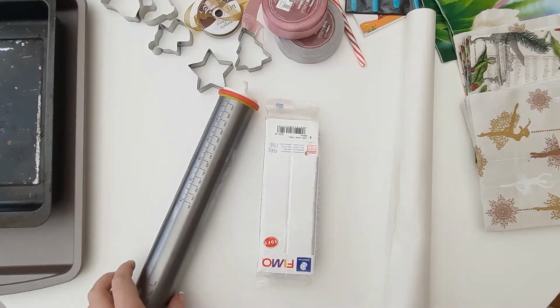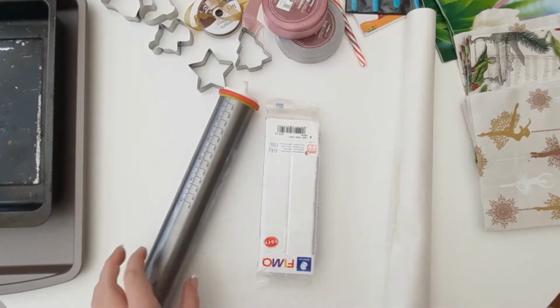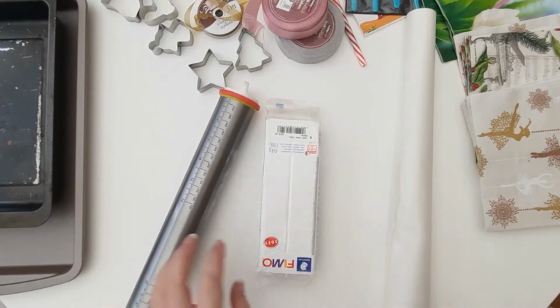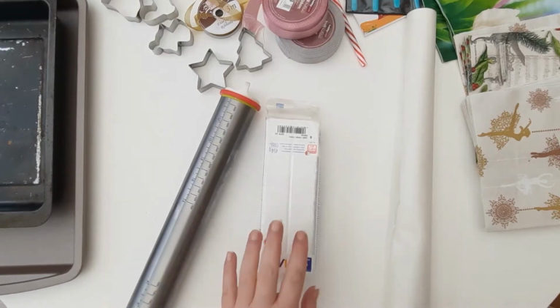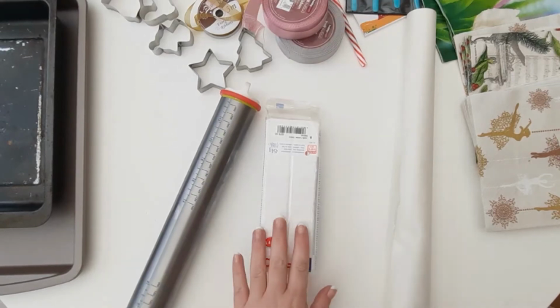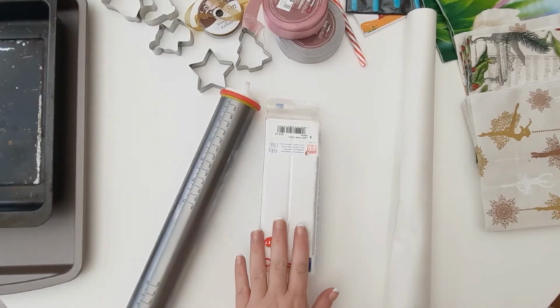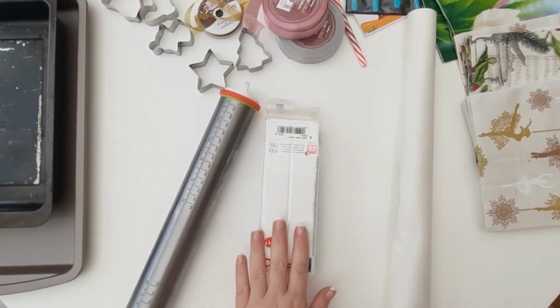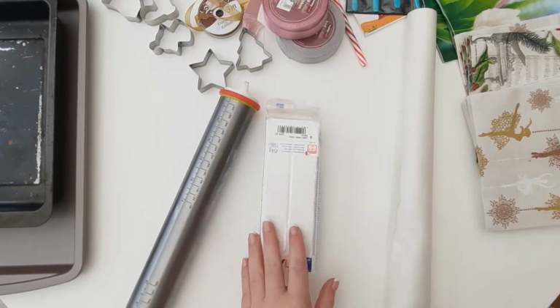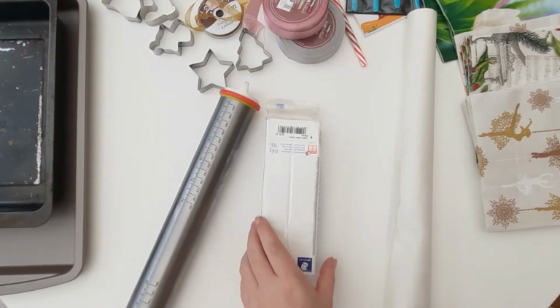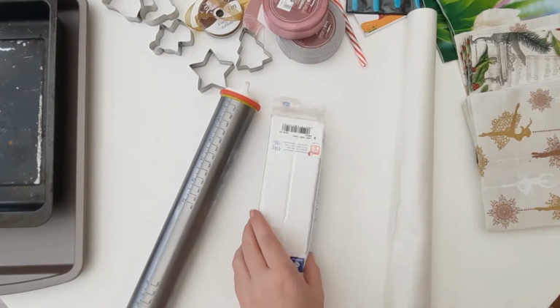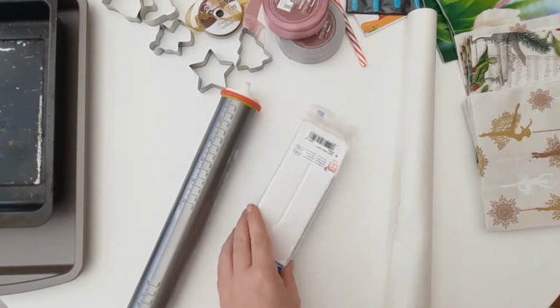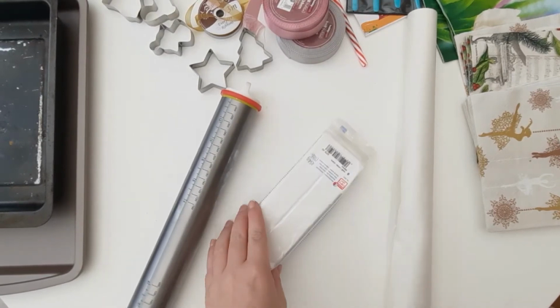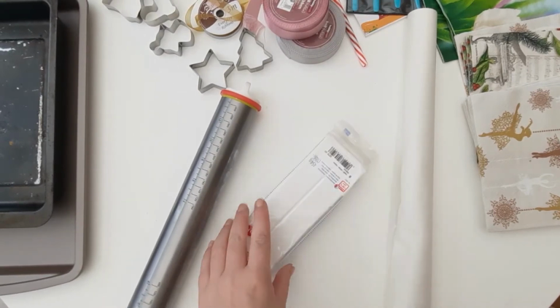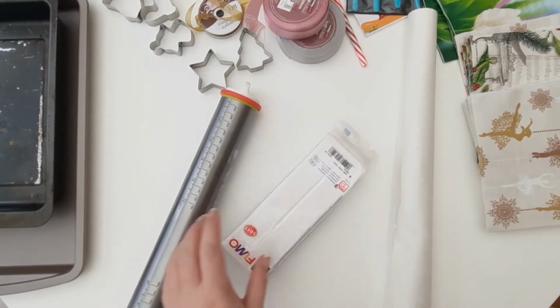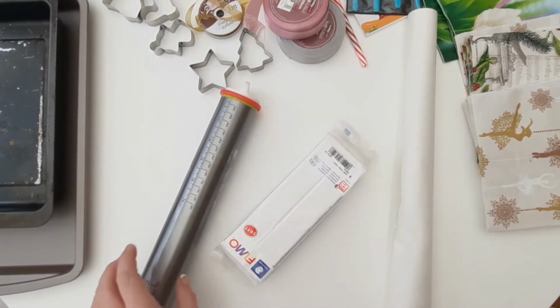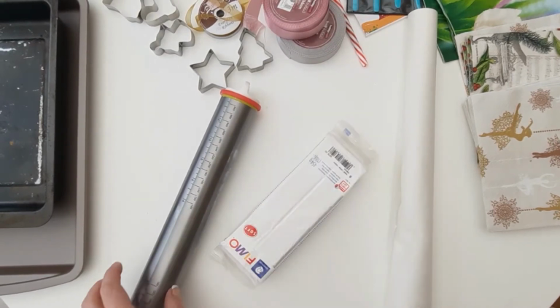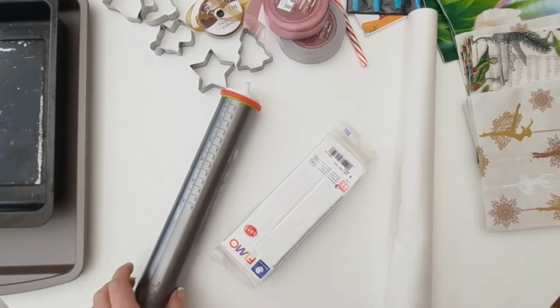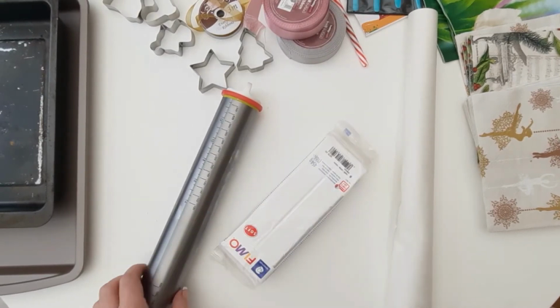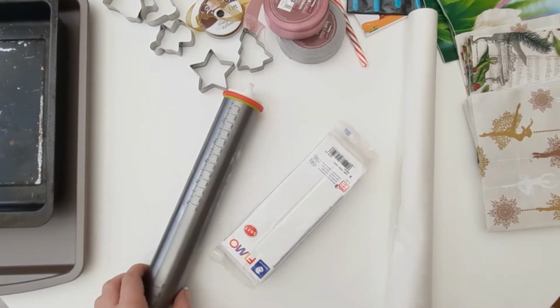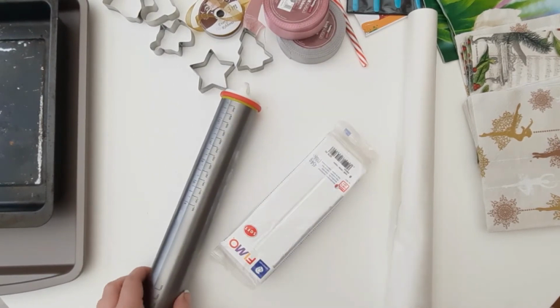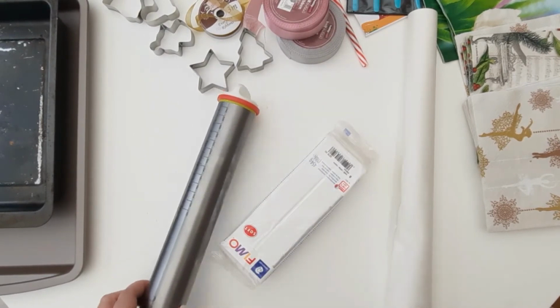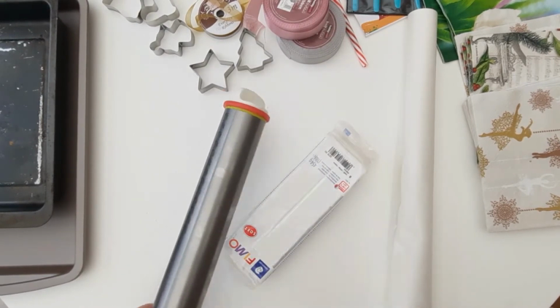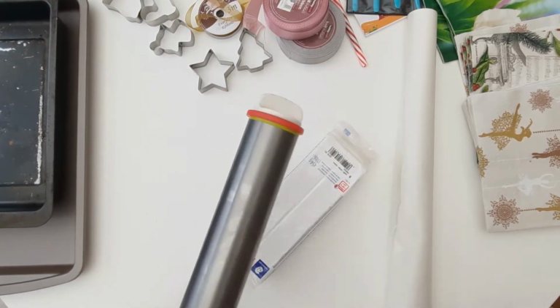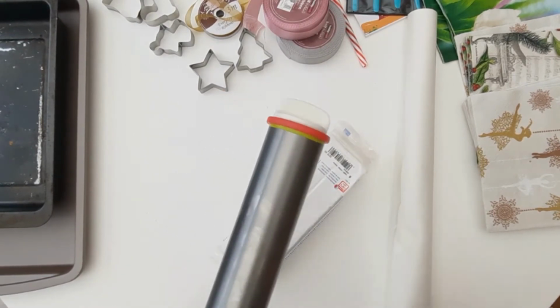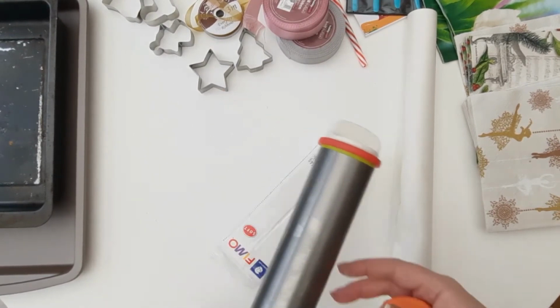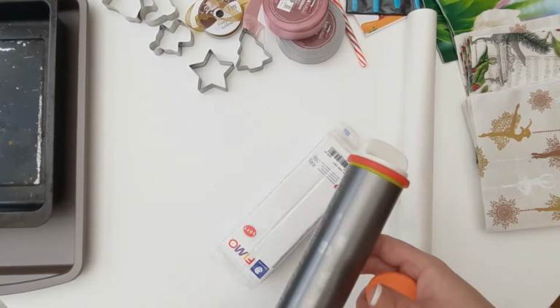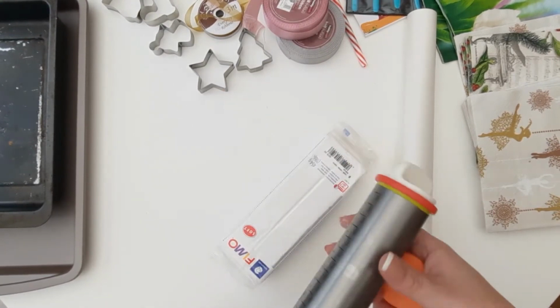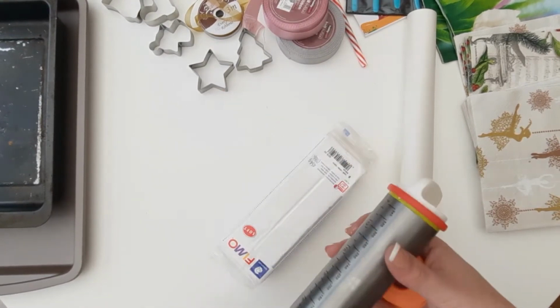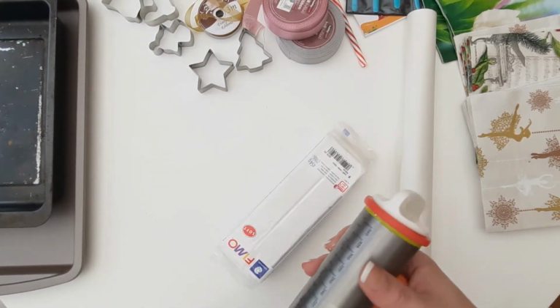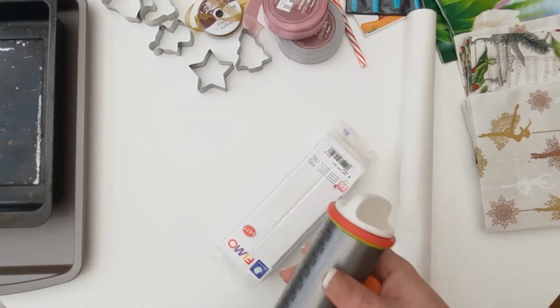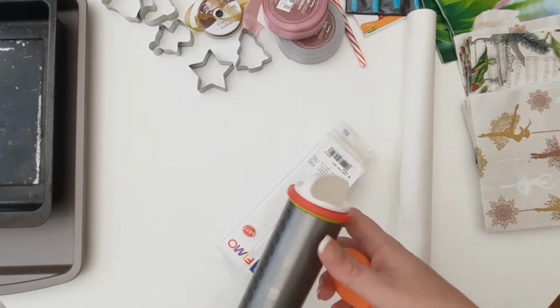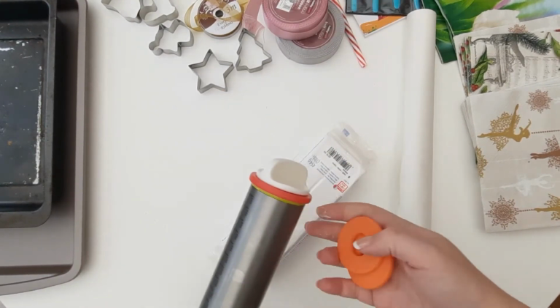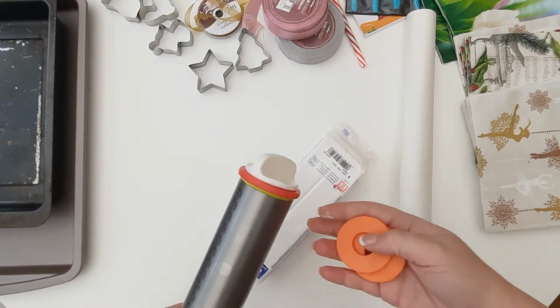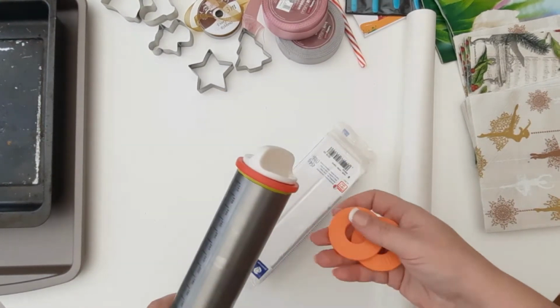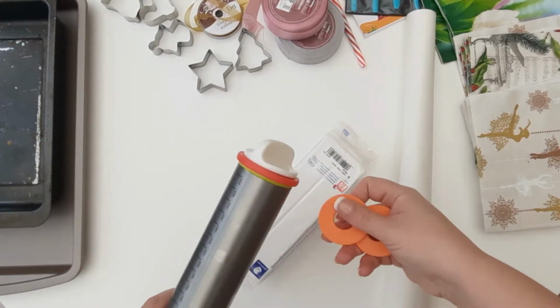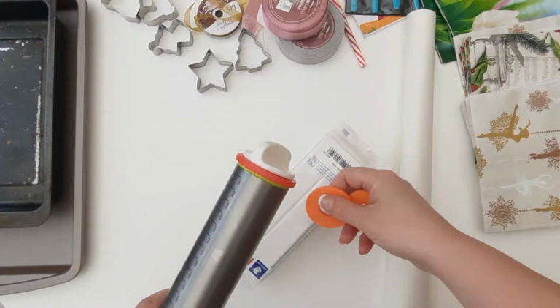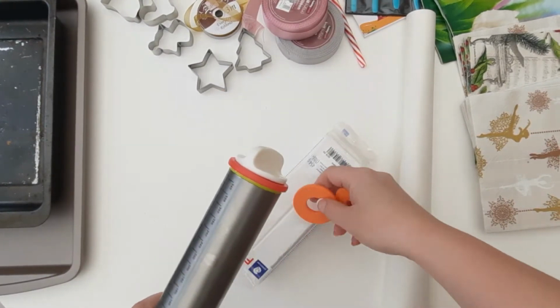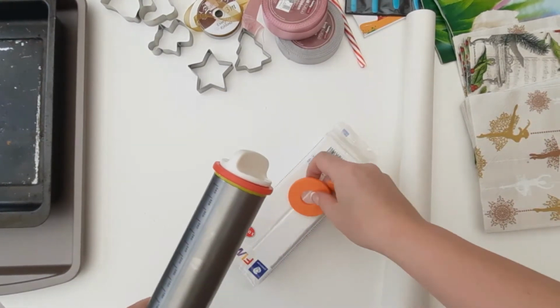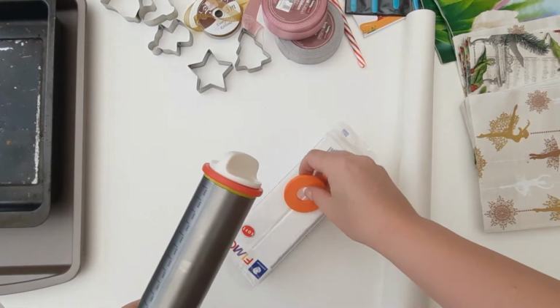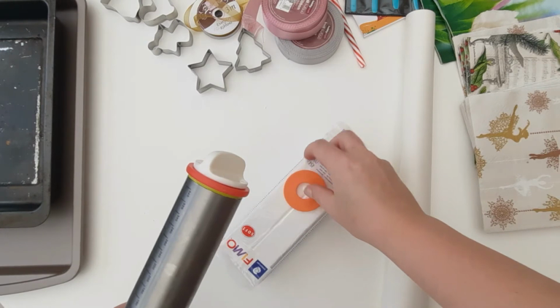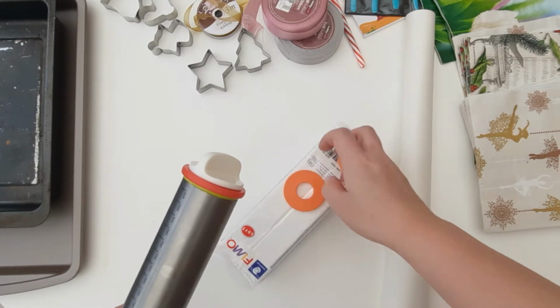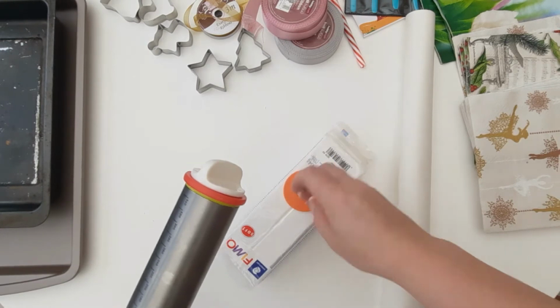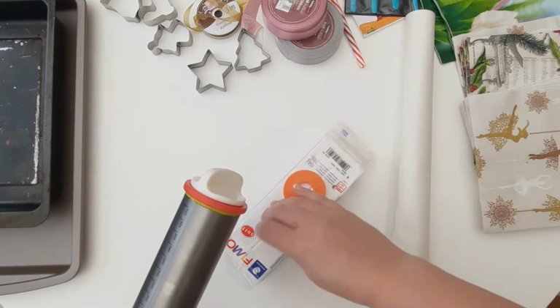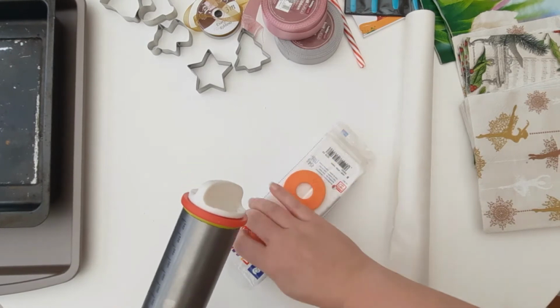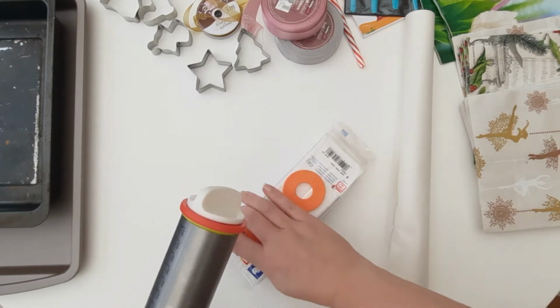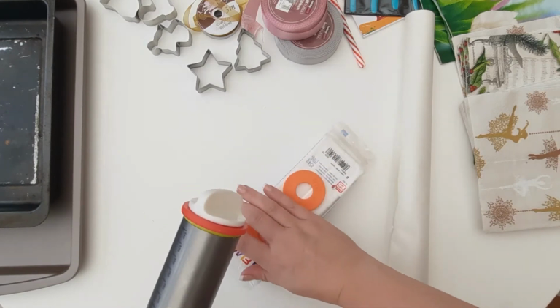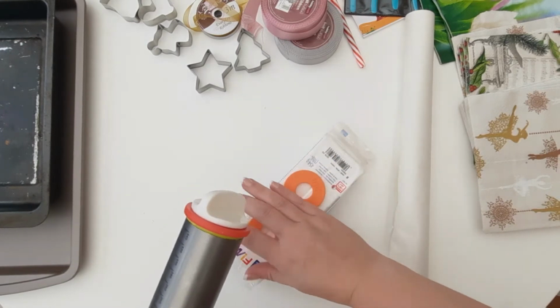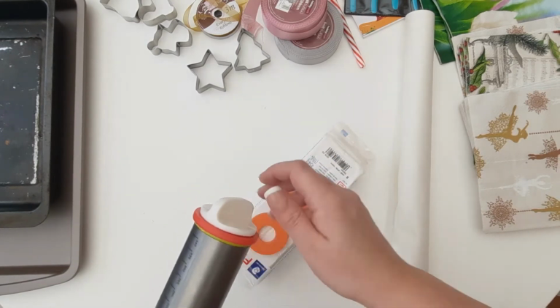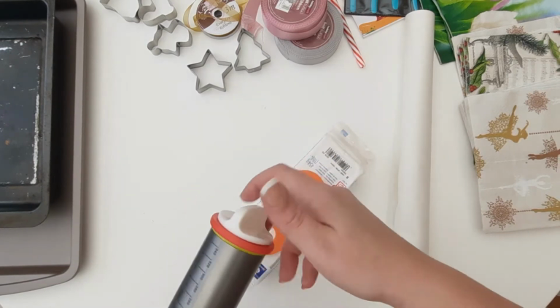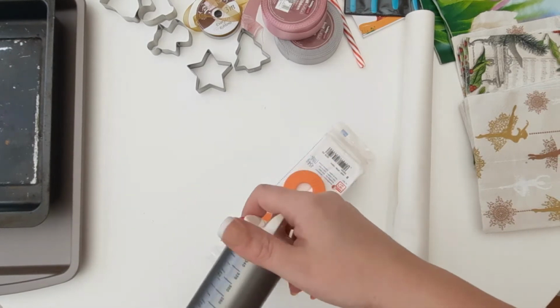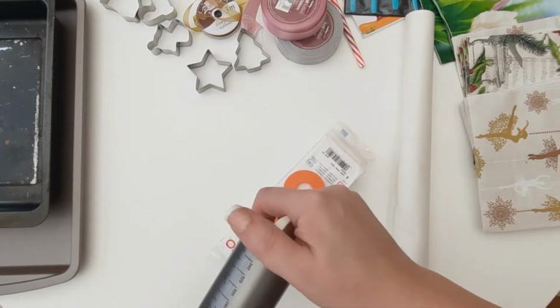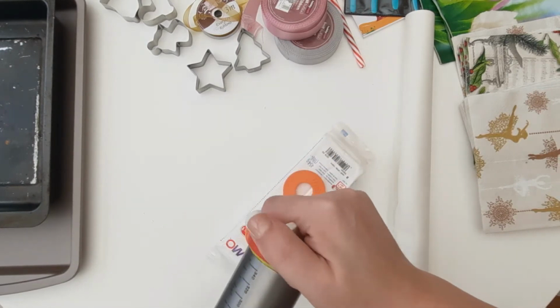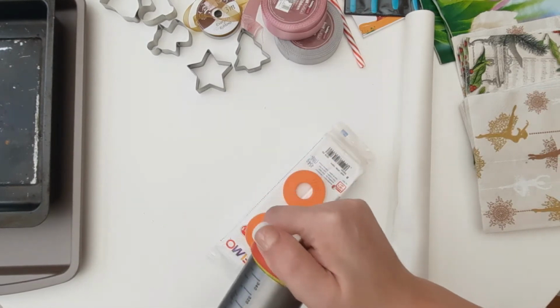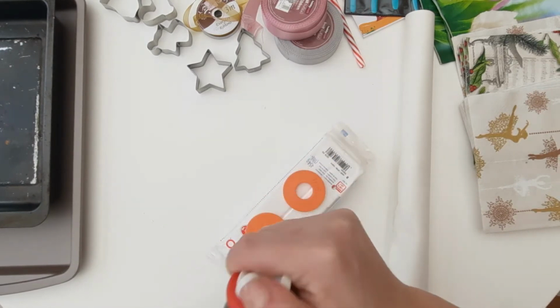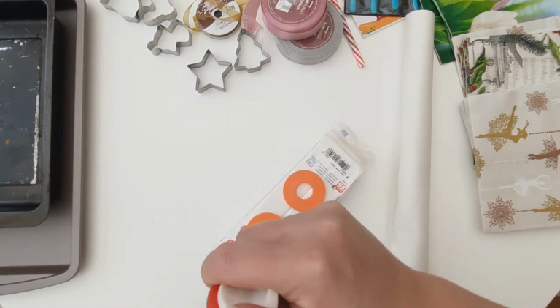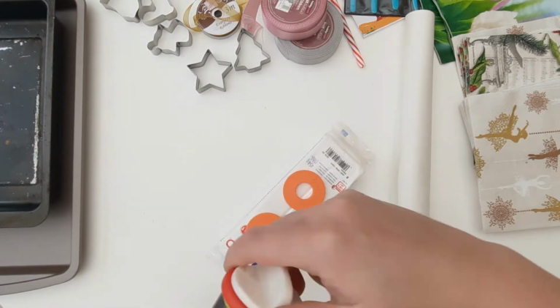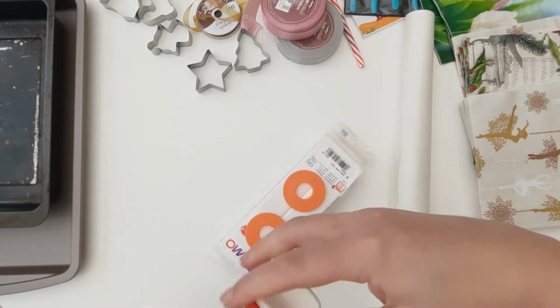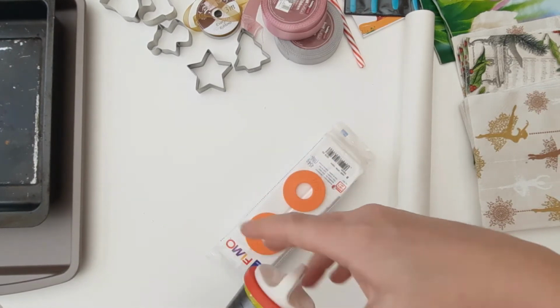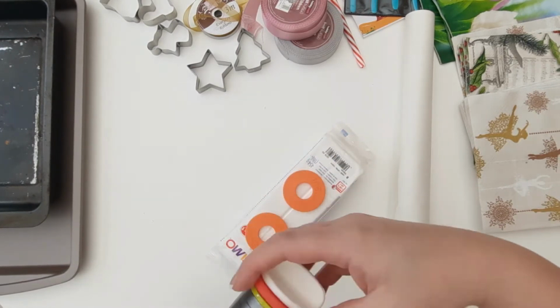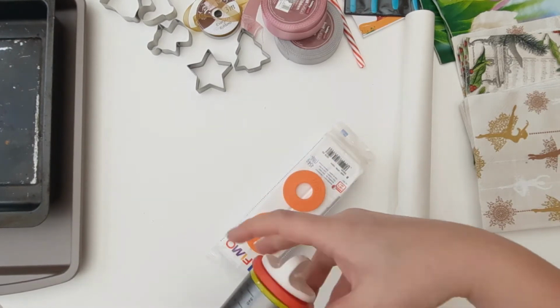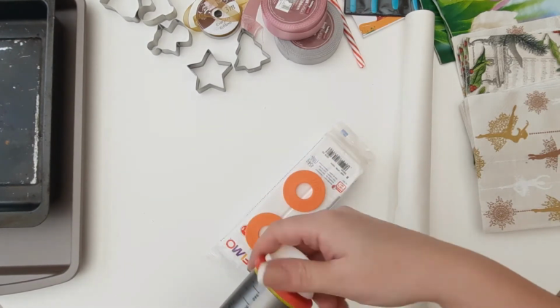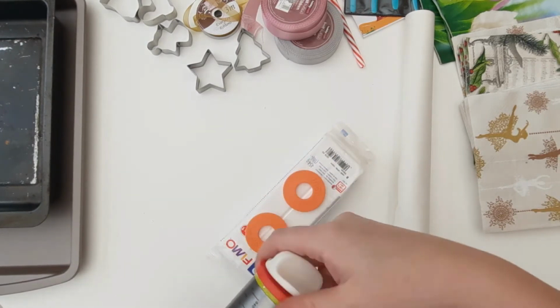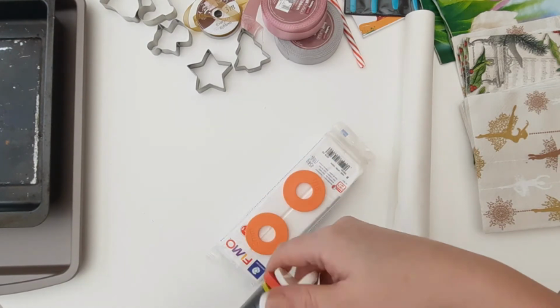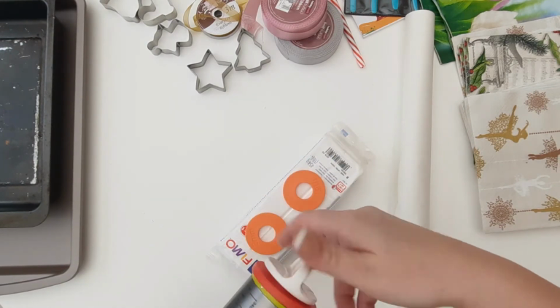Today I'm going to show you how to use FIMO Soft White Clay to make bookmarks, tree decorations and gift tags.